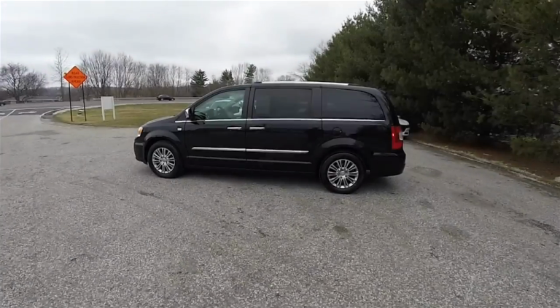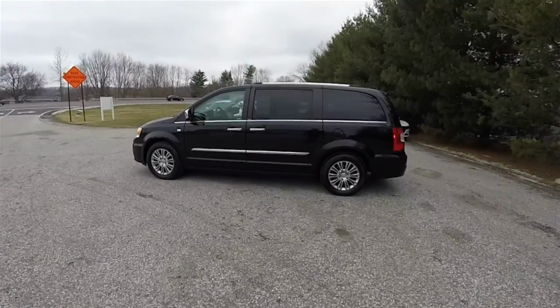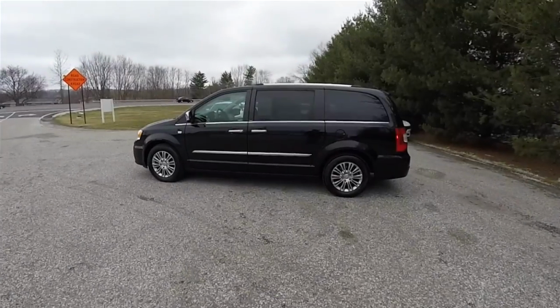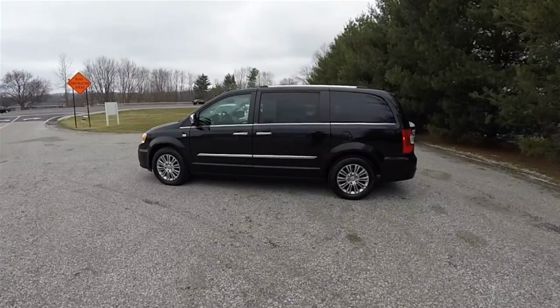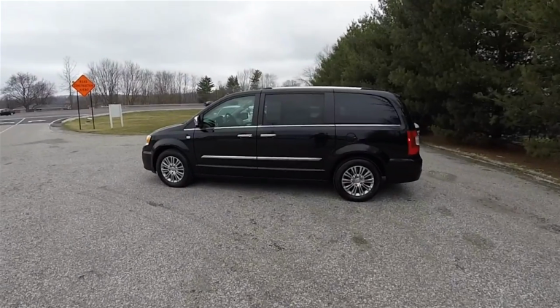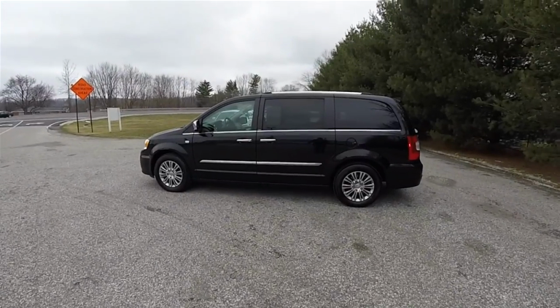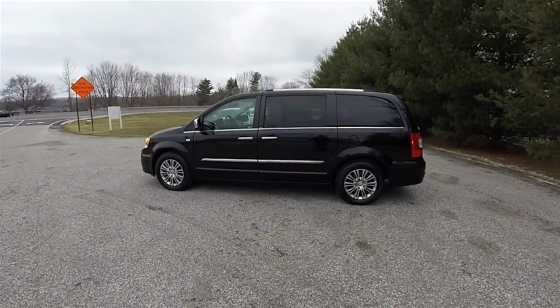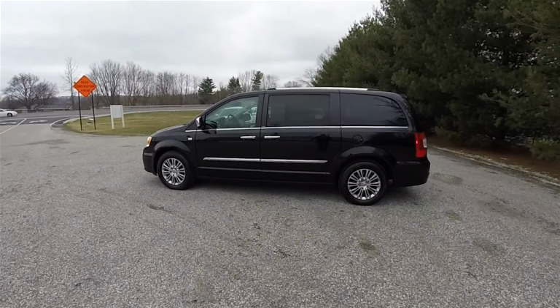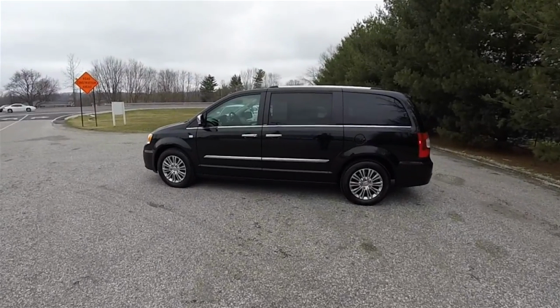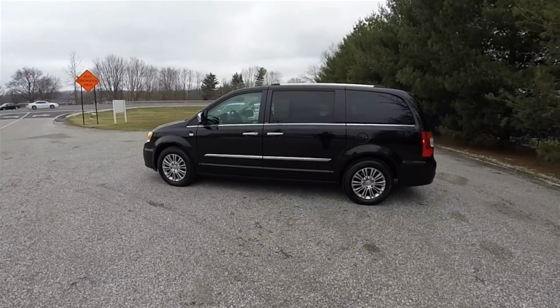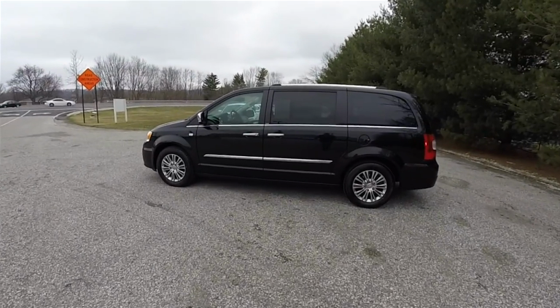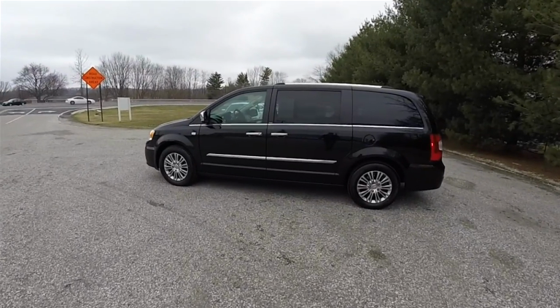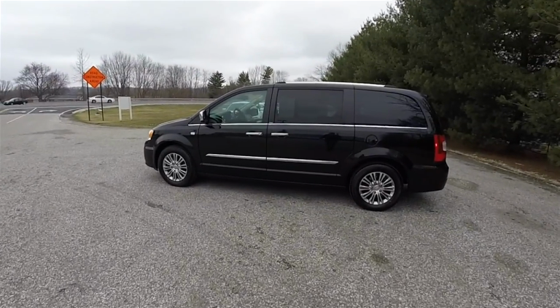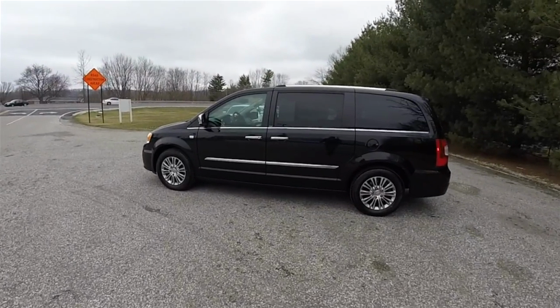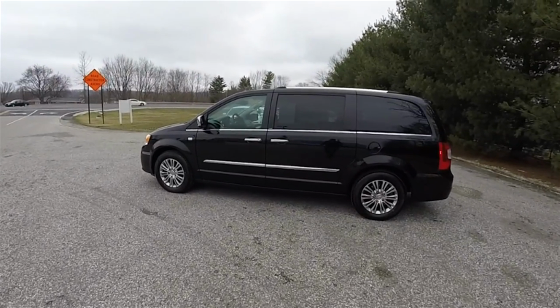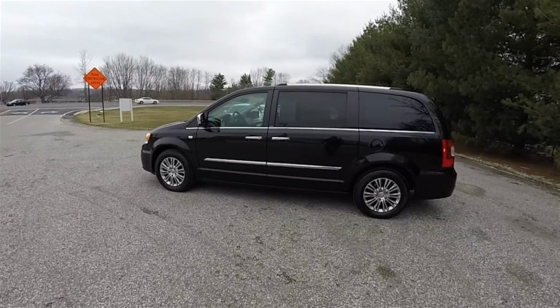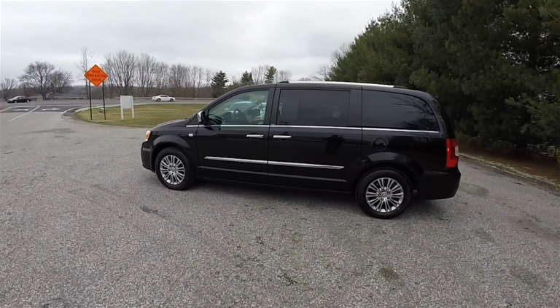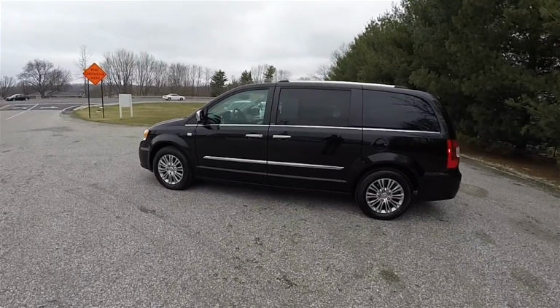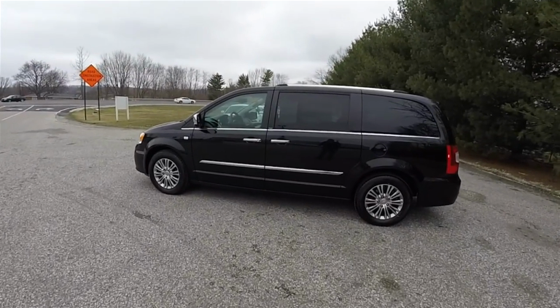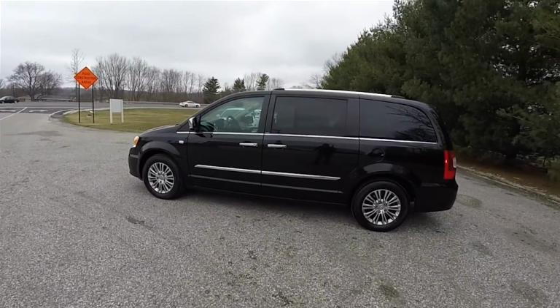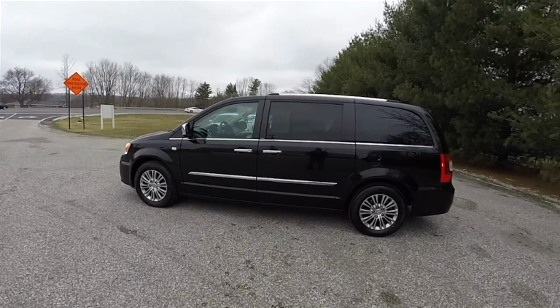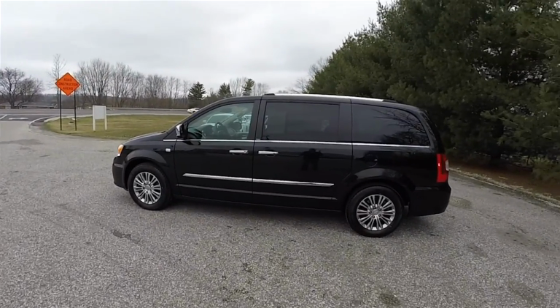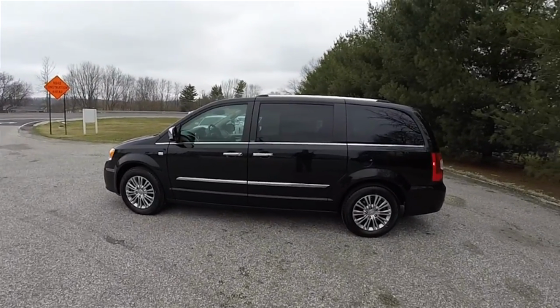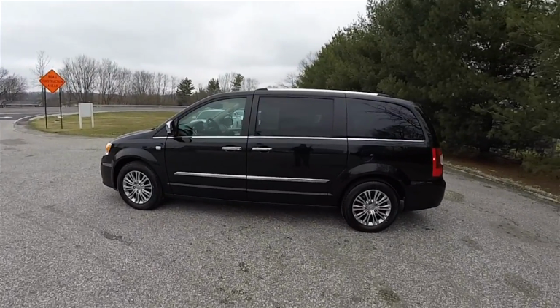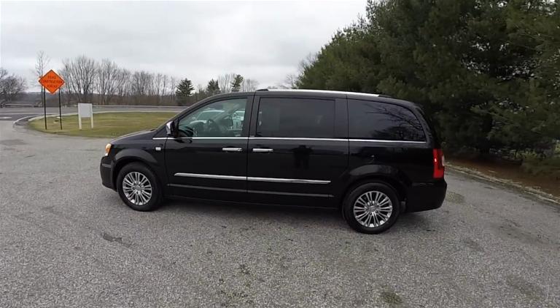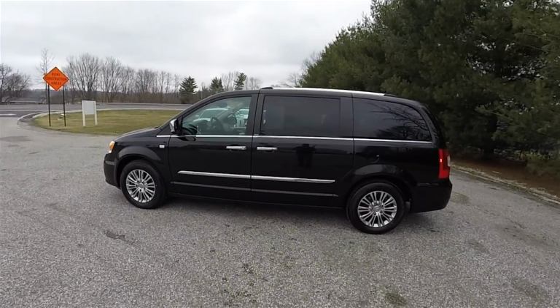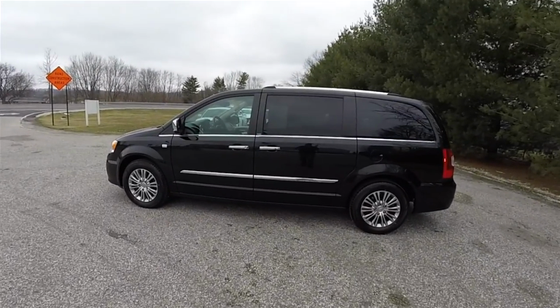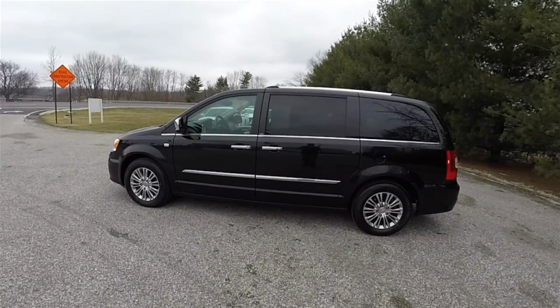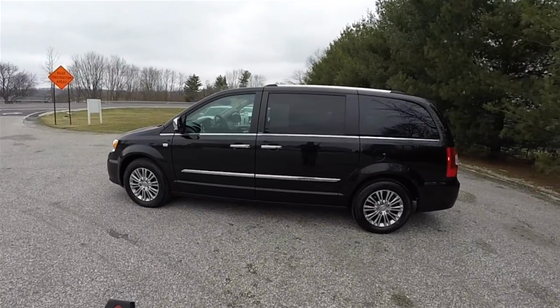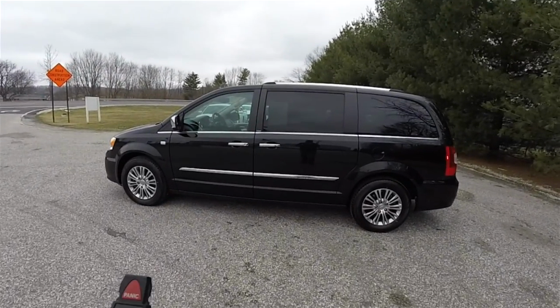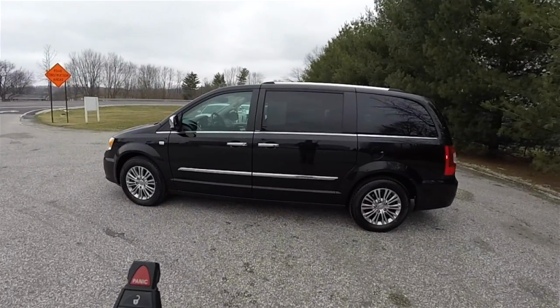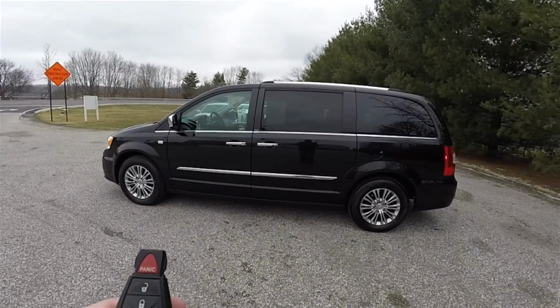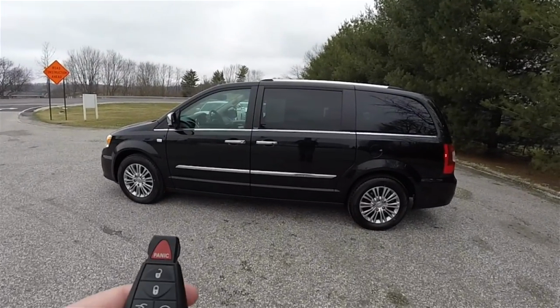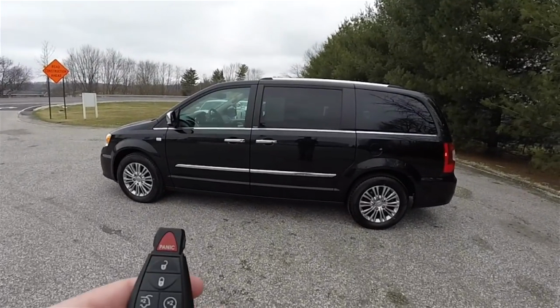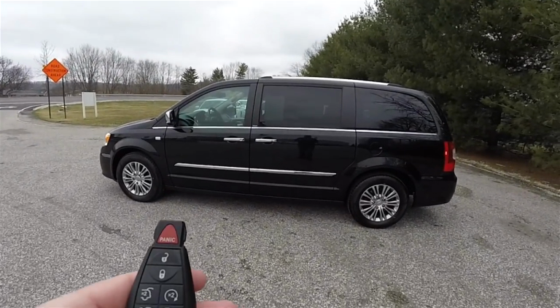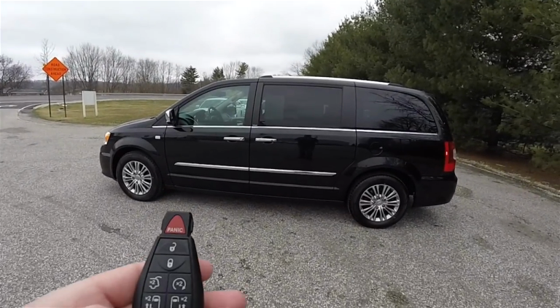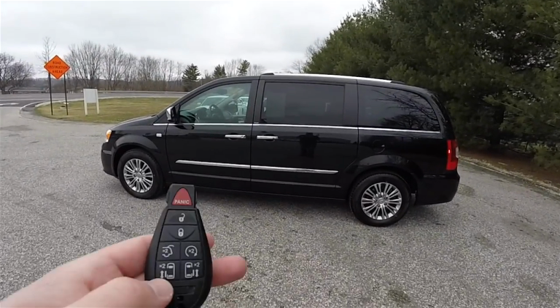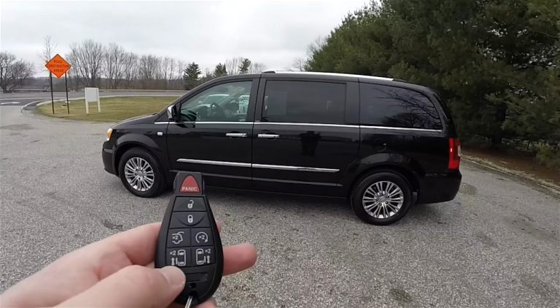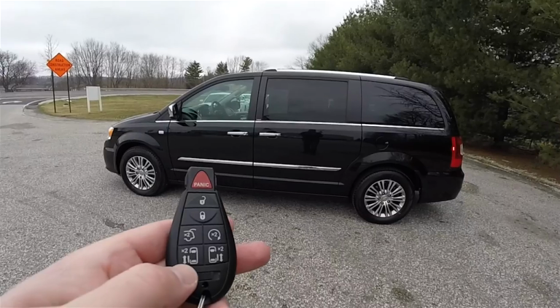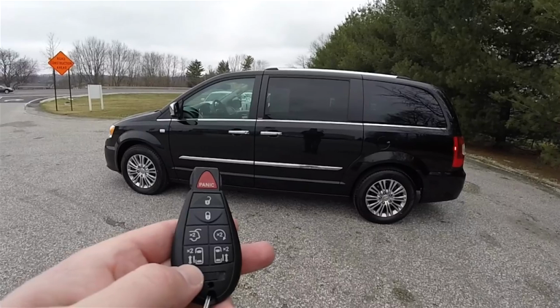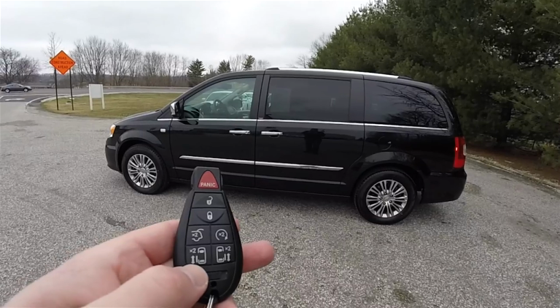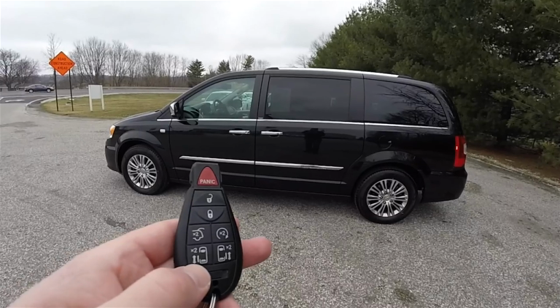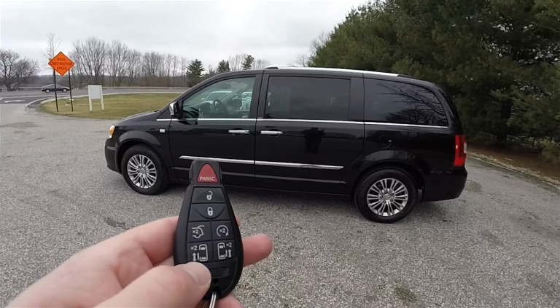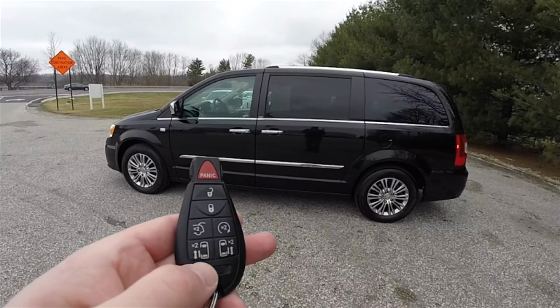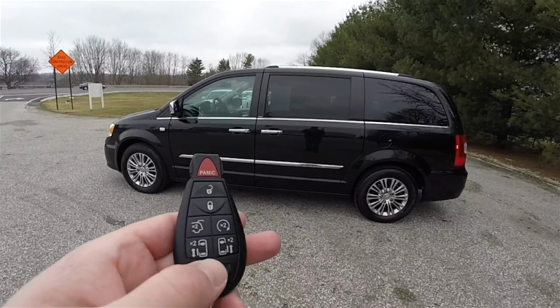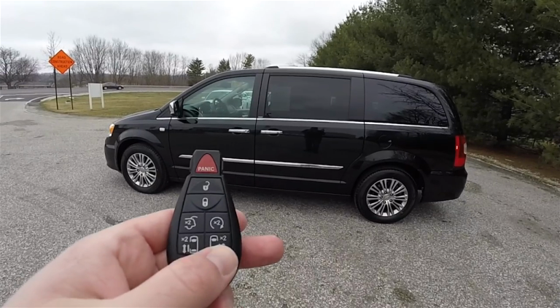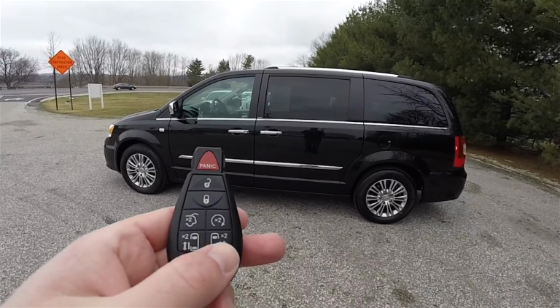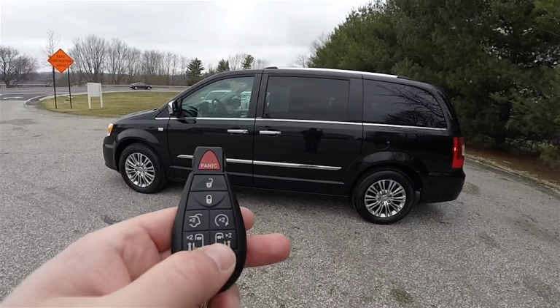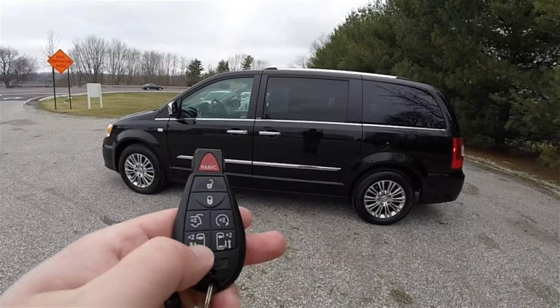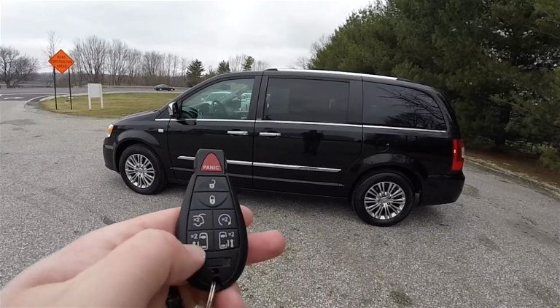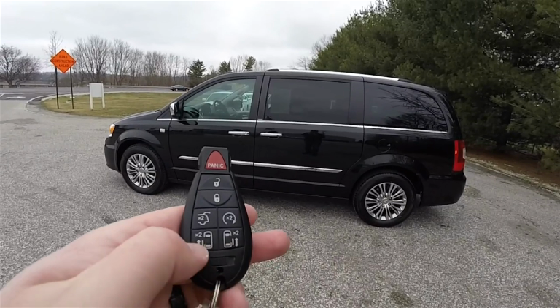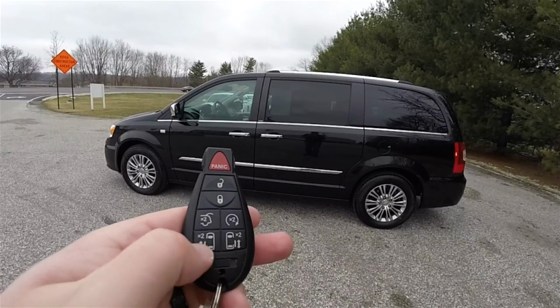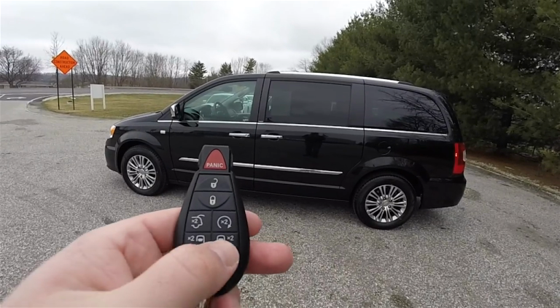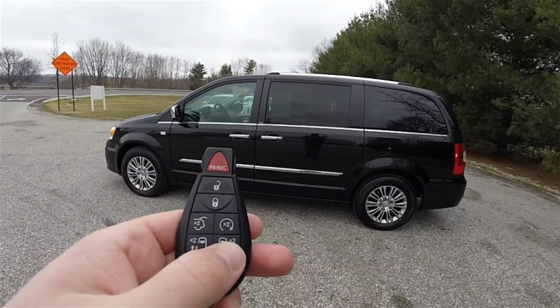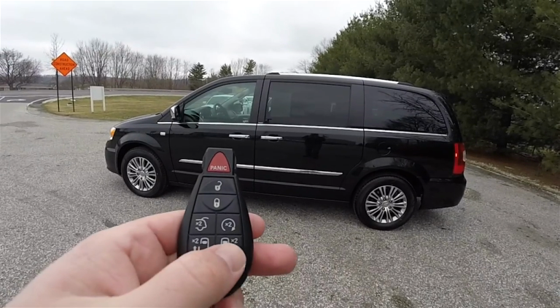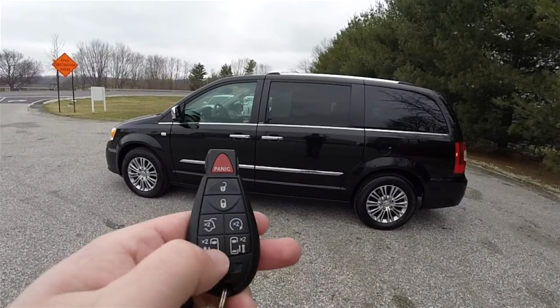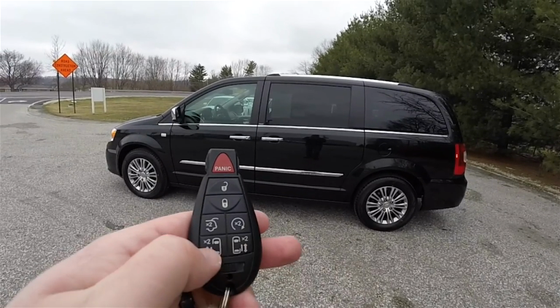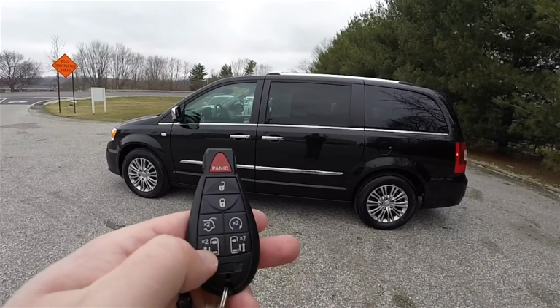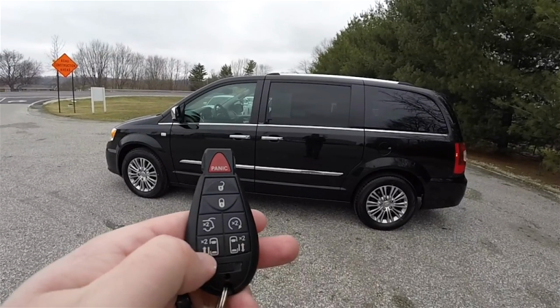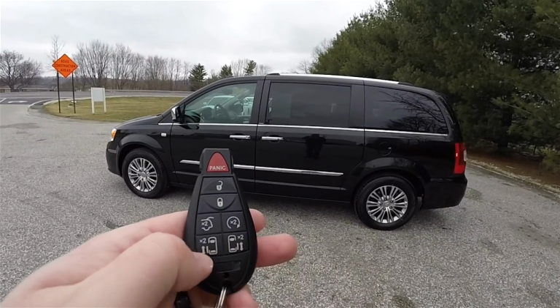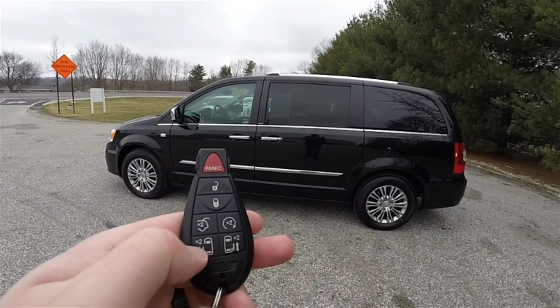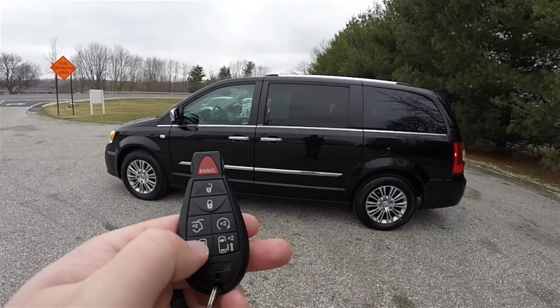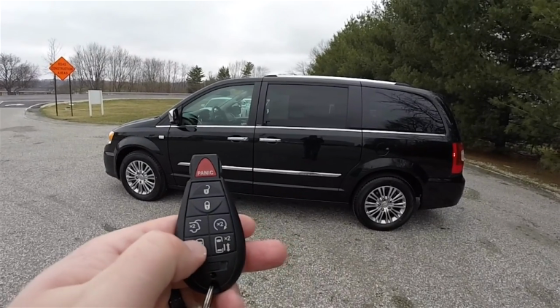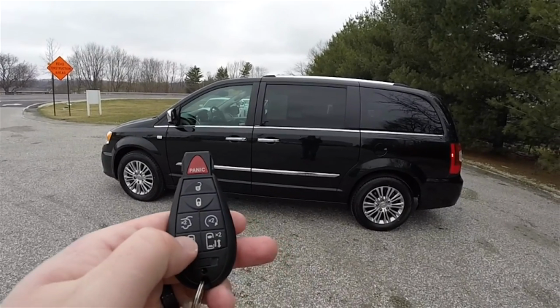This vehicle does have power sliding doors. Operation is easy — just double press the button for whichever door you want to open.